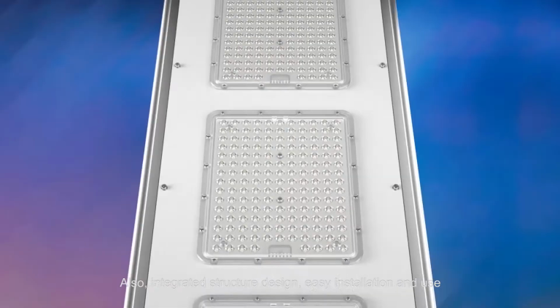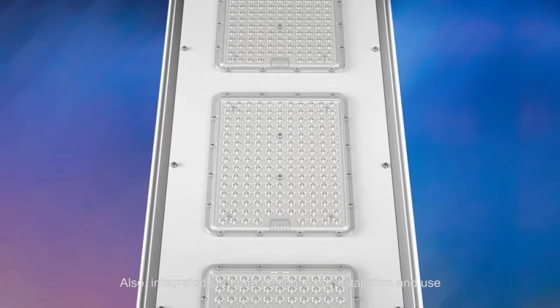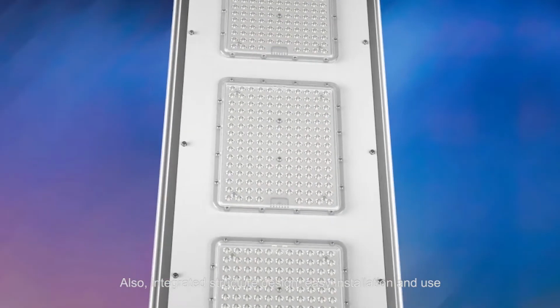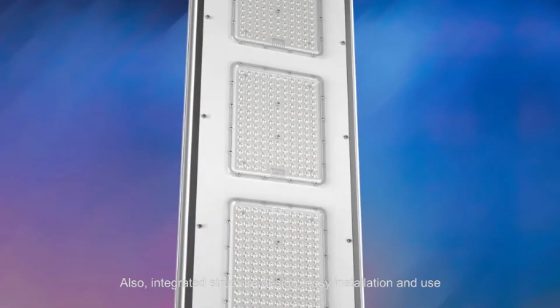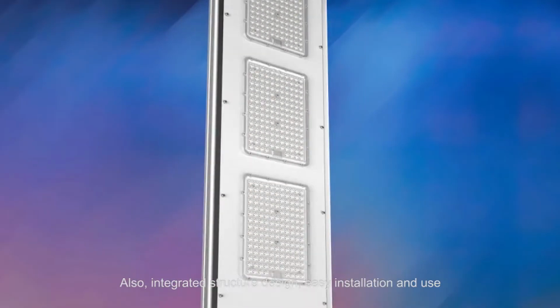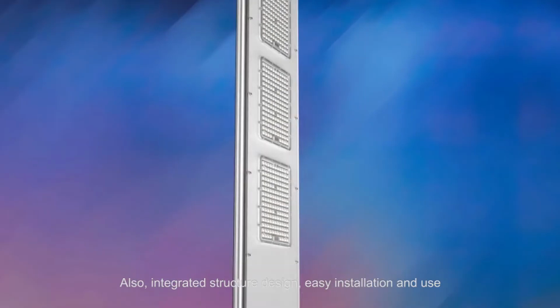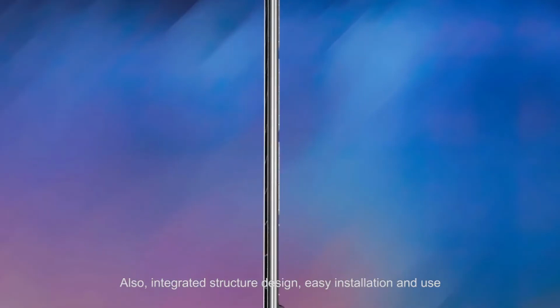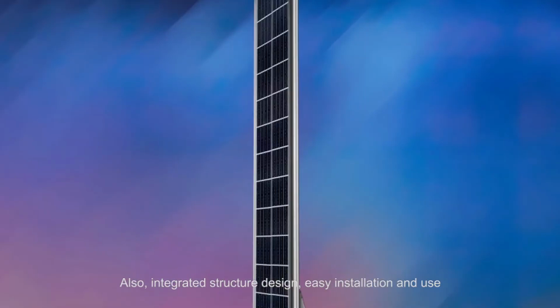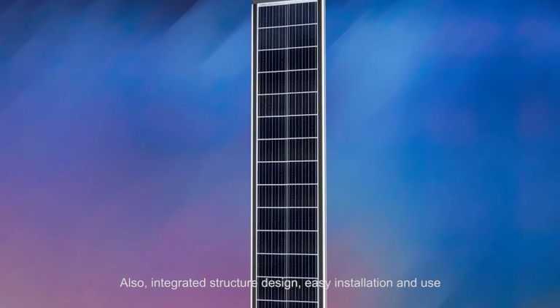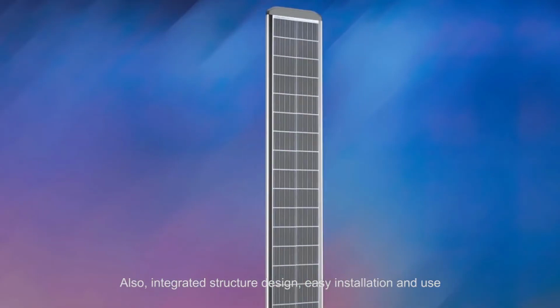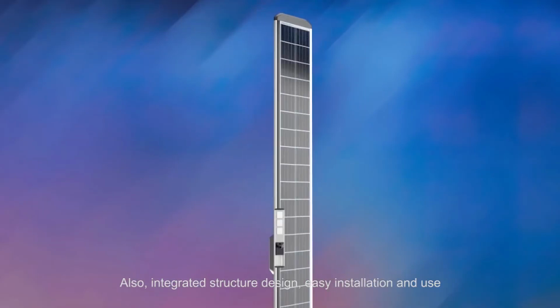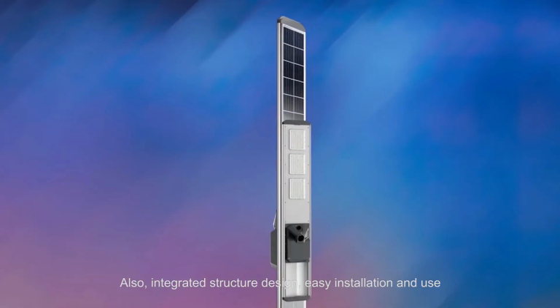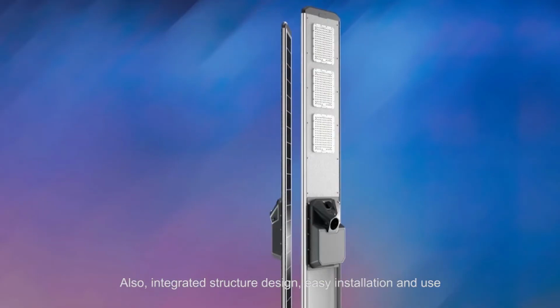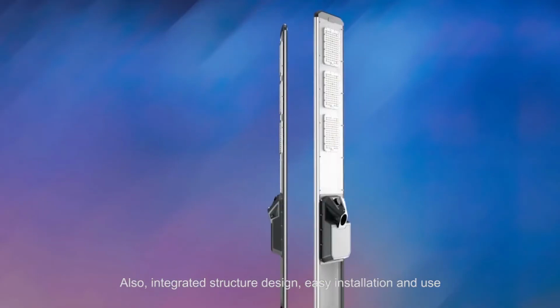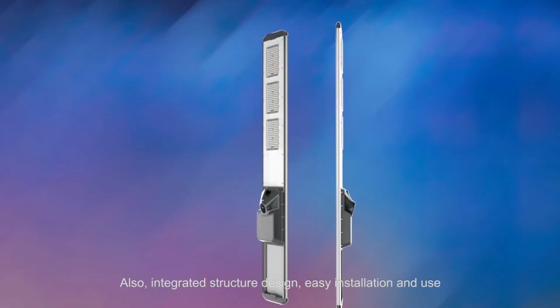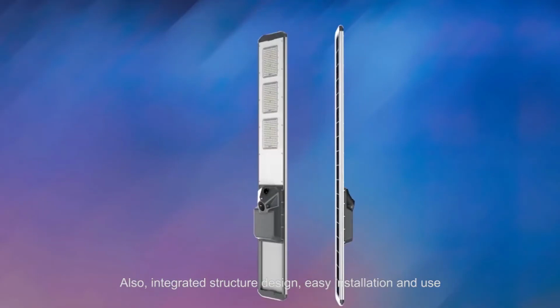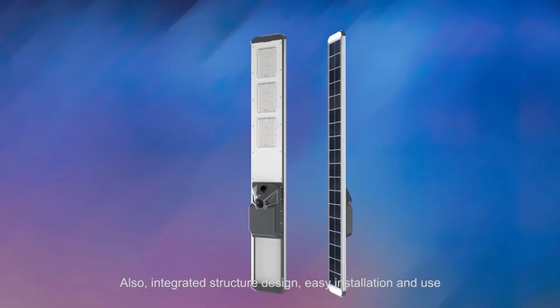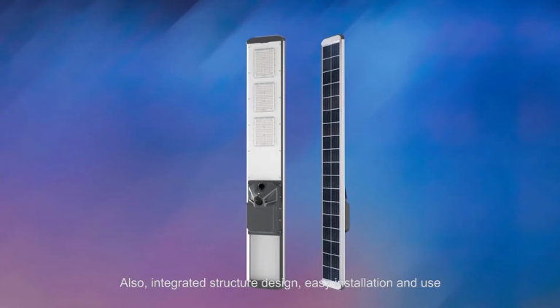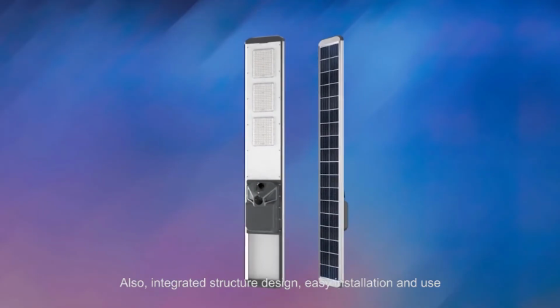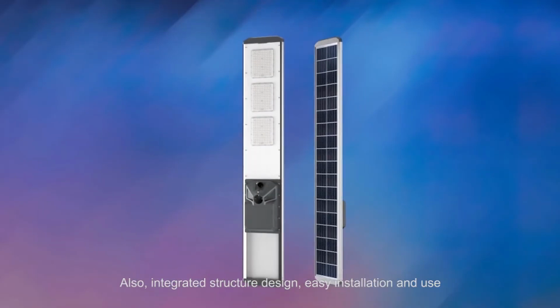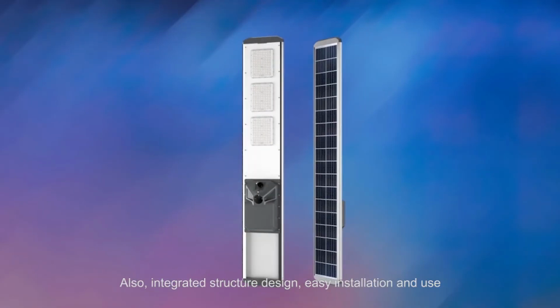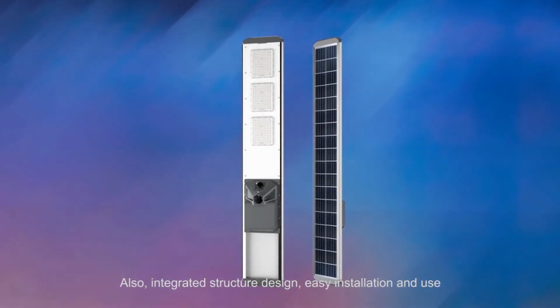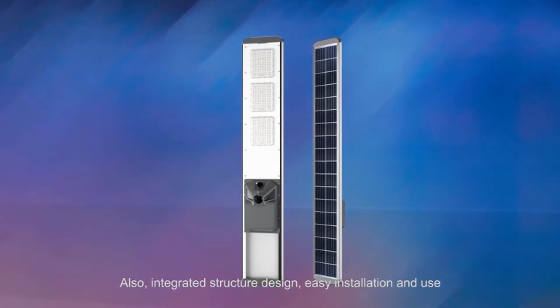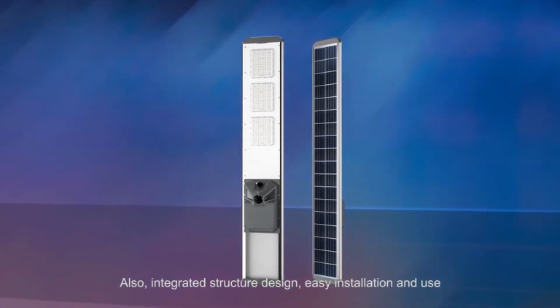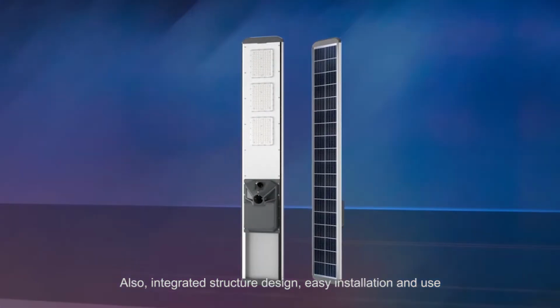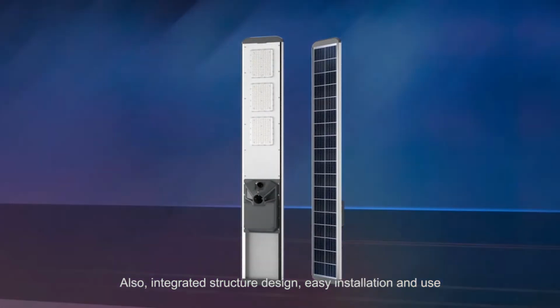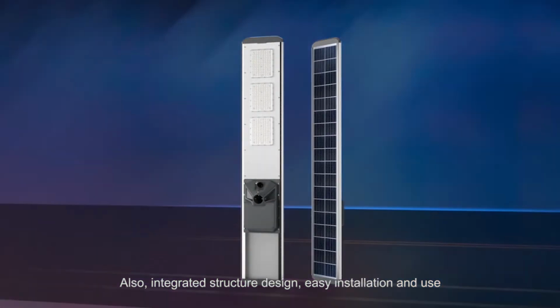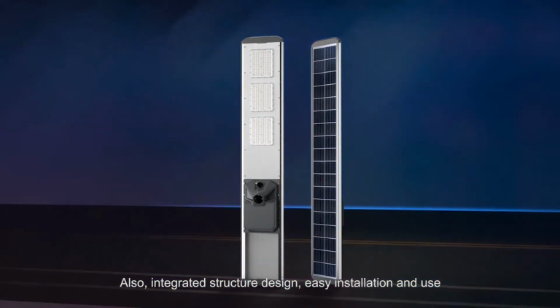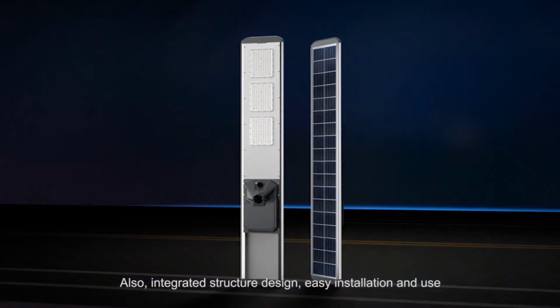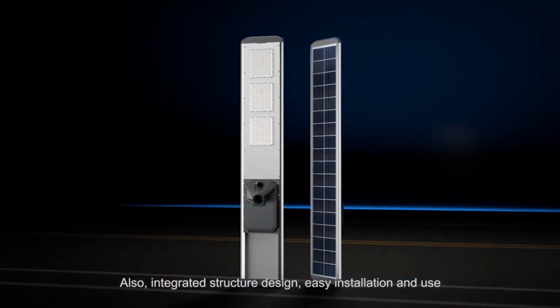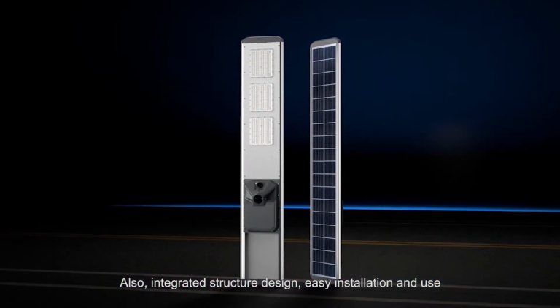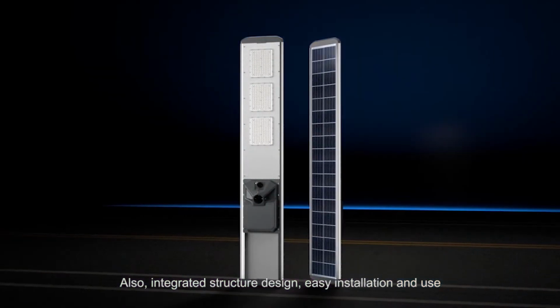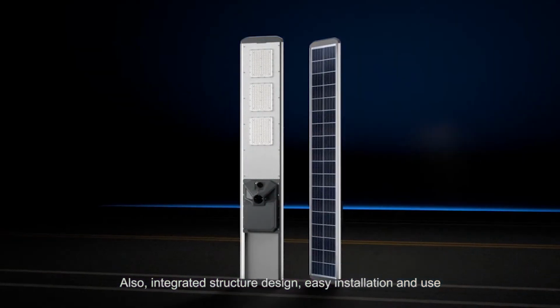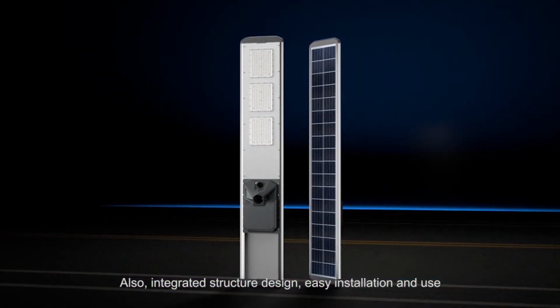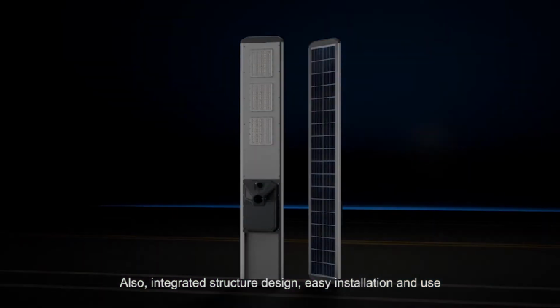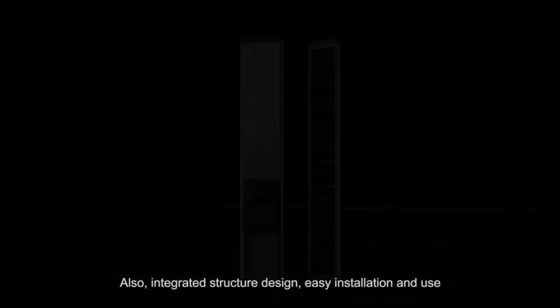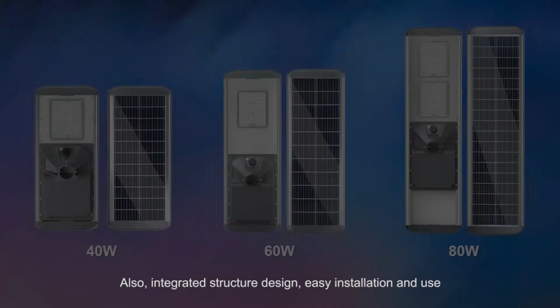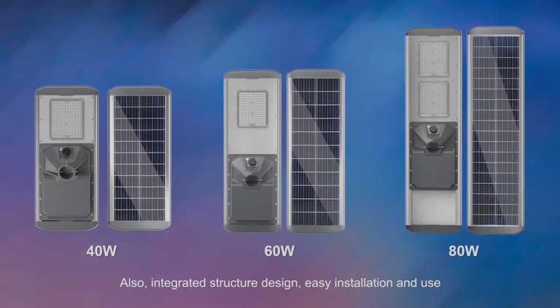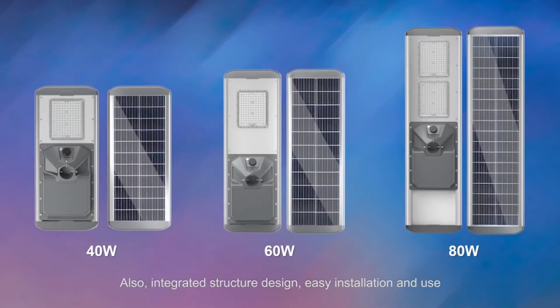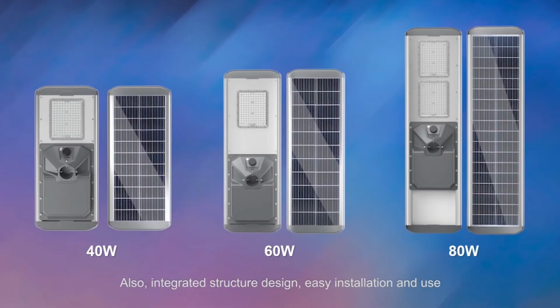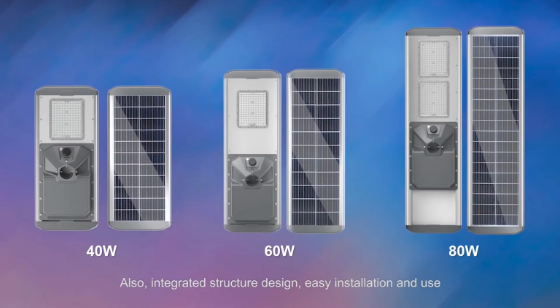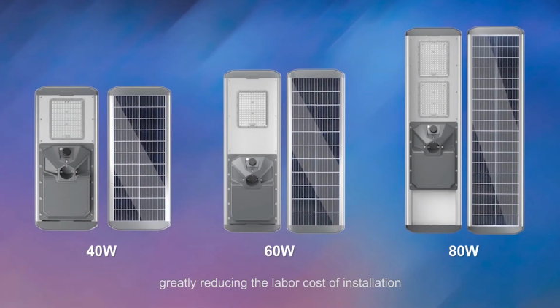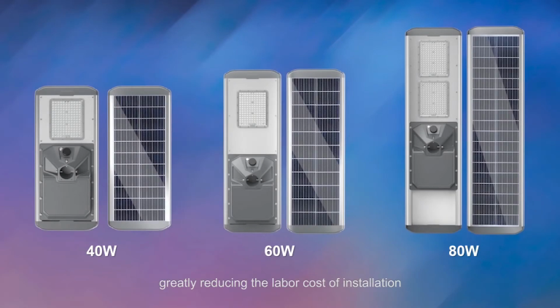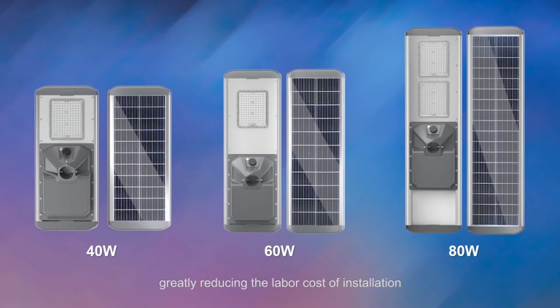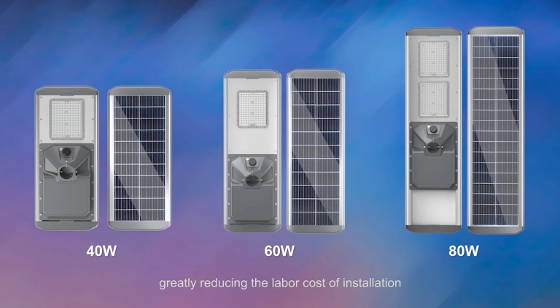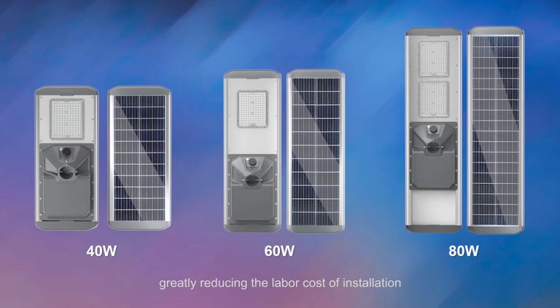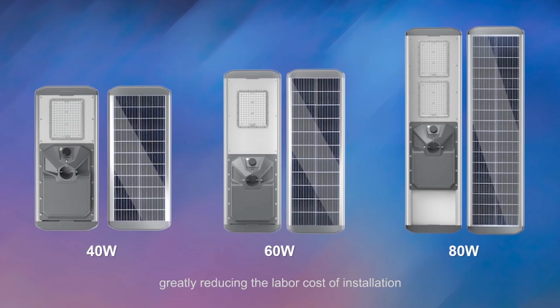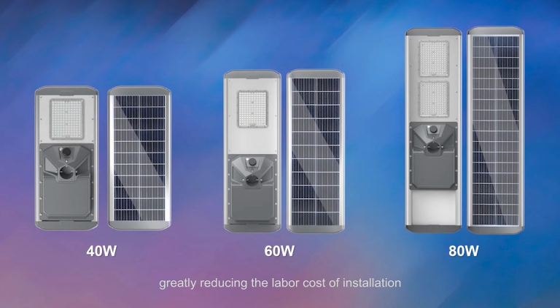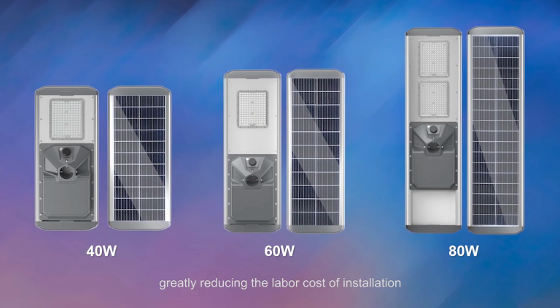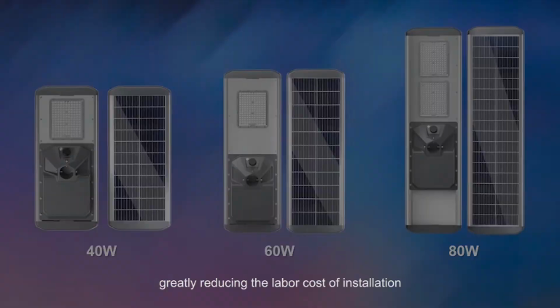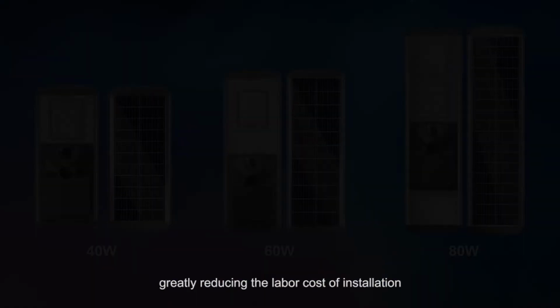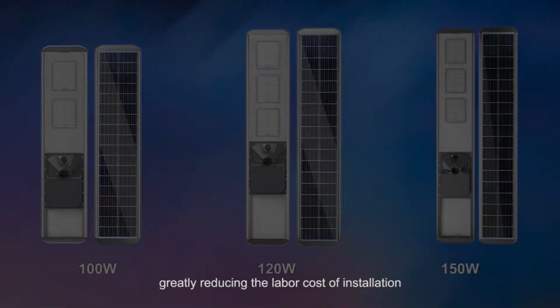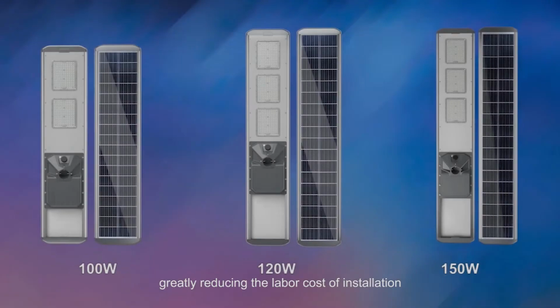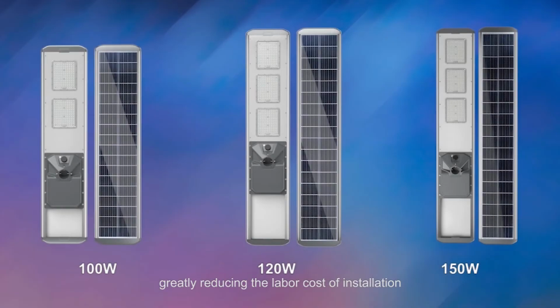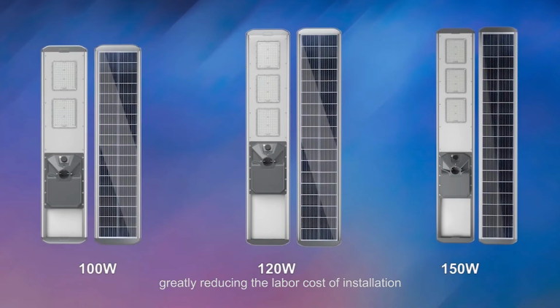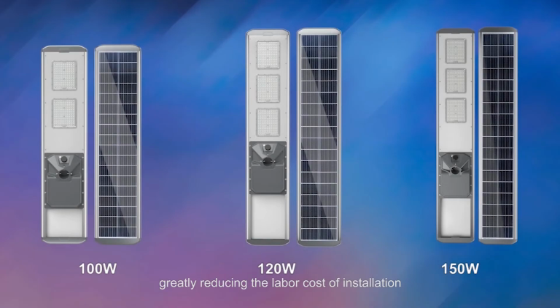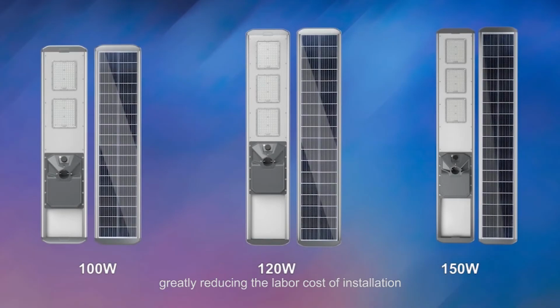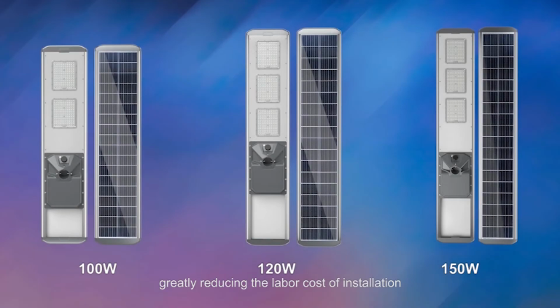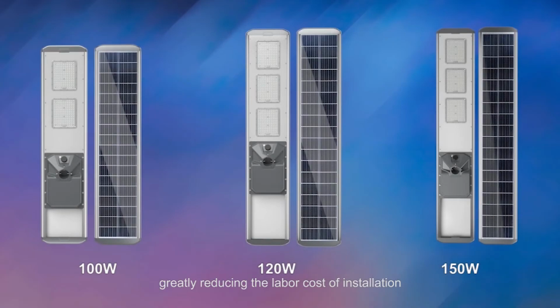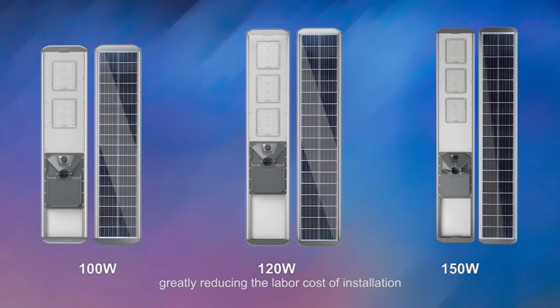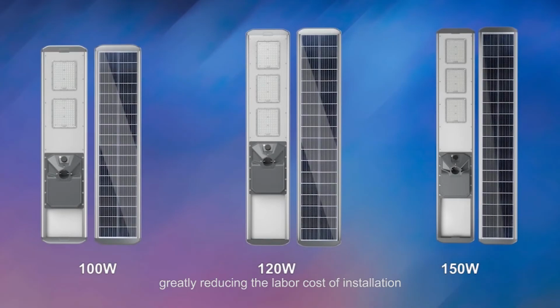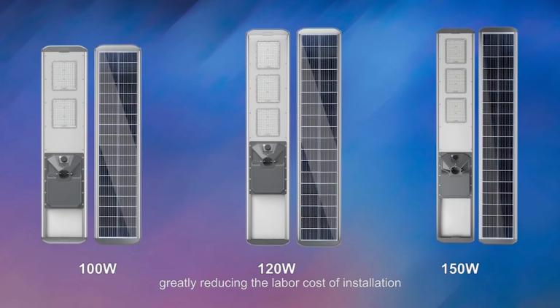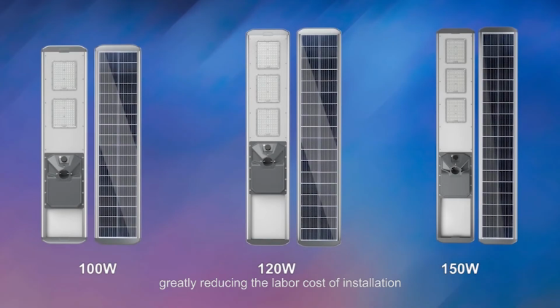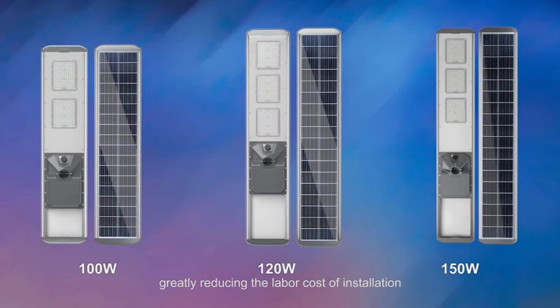The integrated structure design enables easy installation and use, greatly reducing the labor cost of installation.